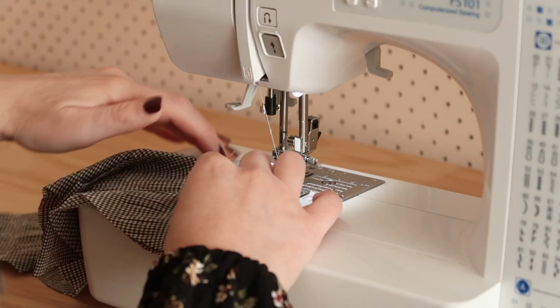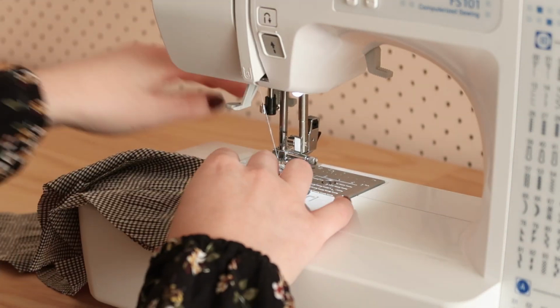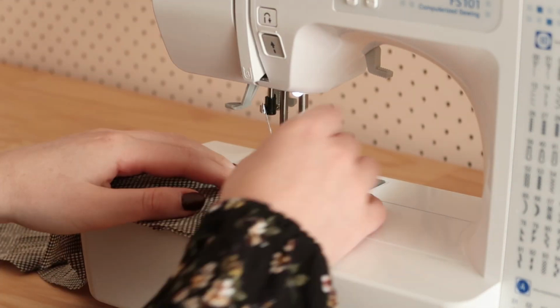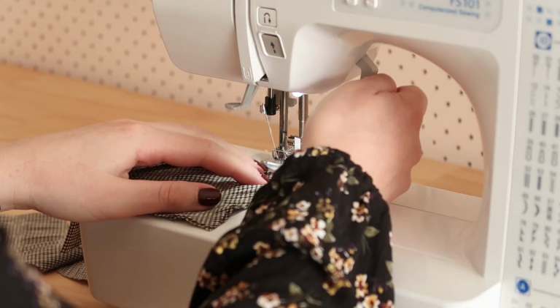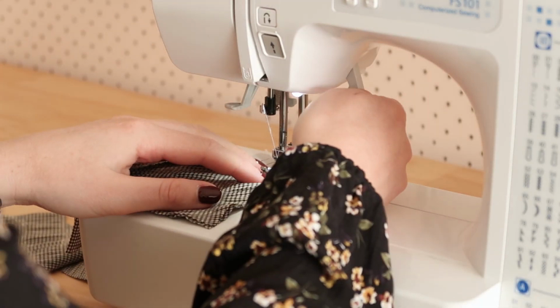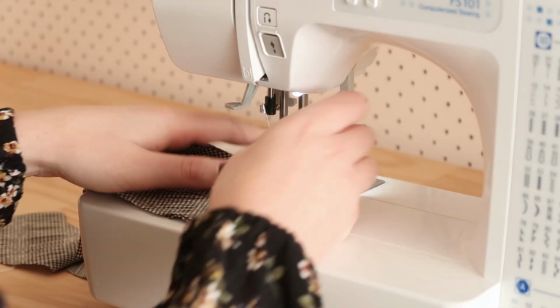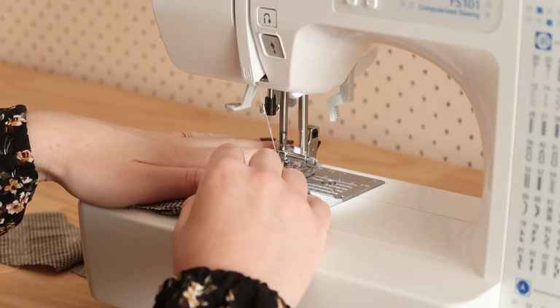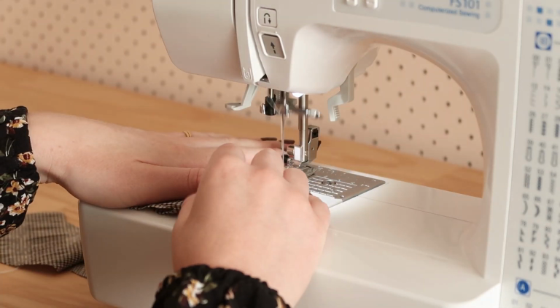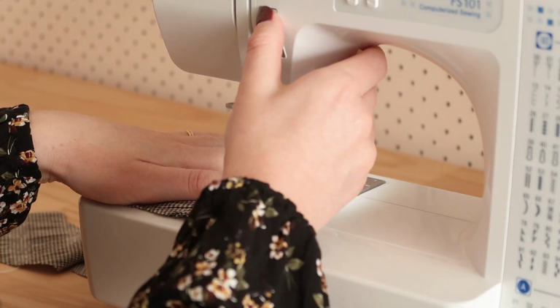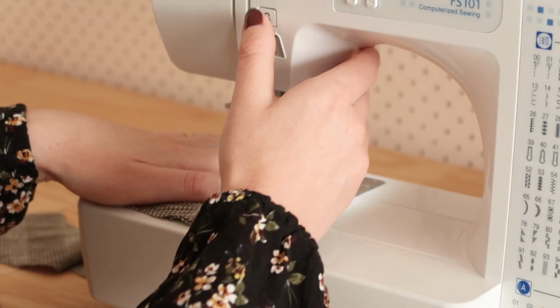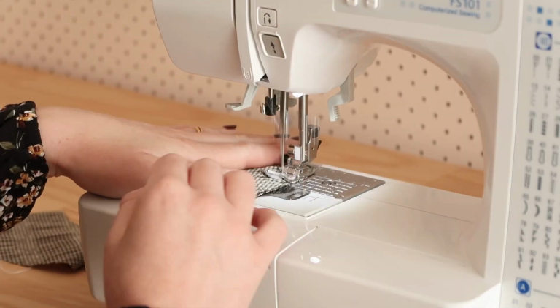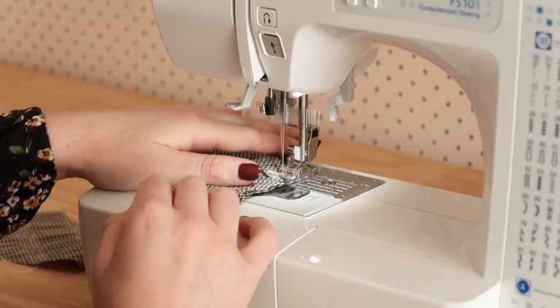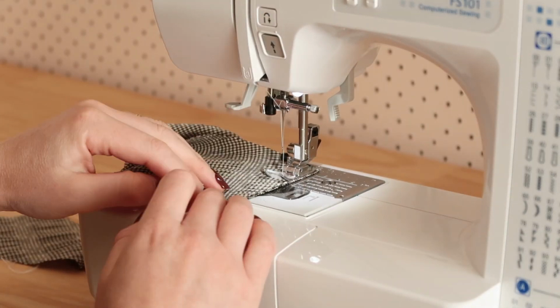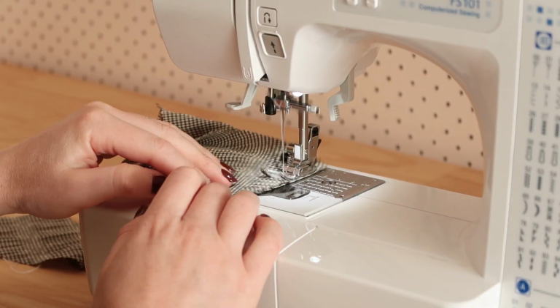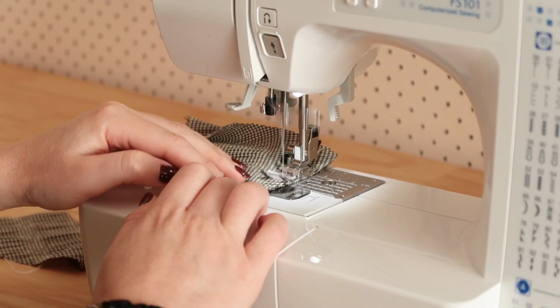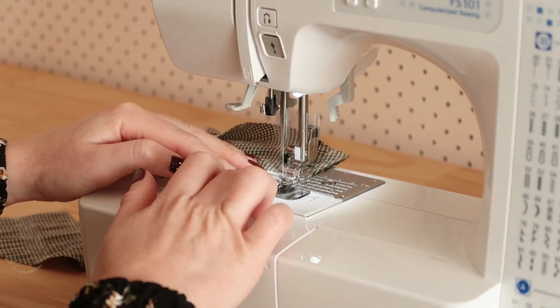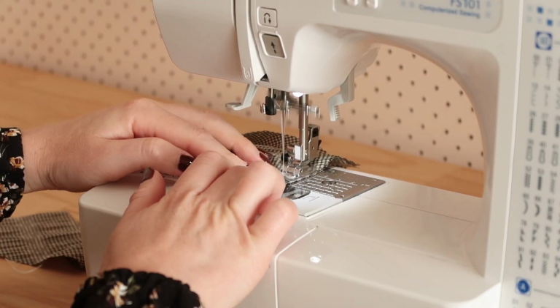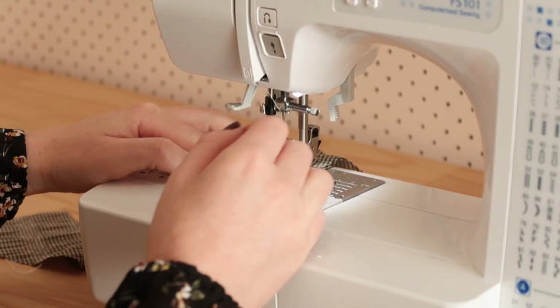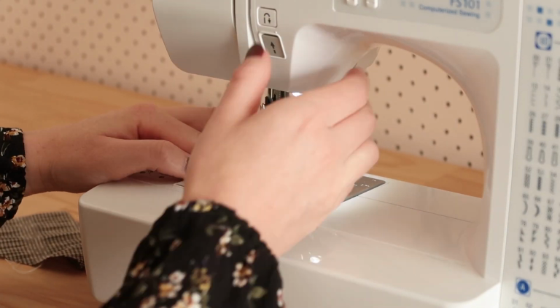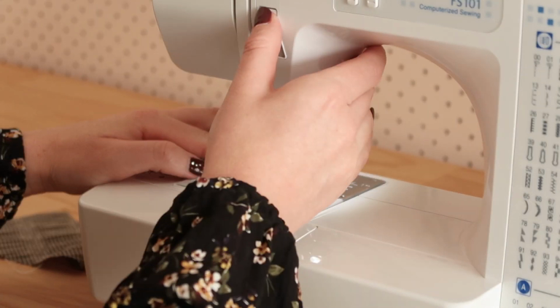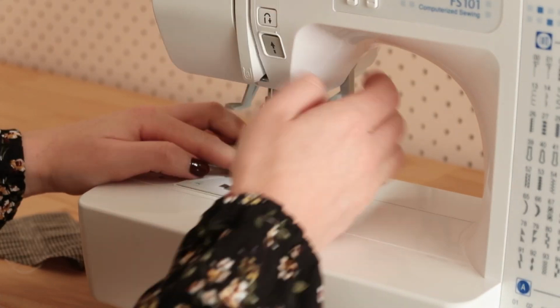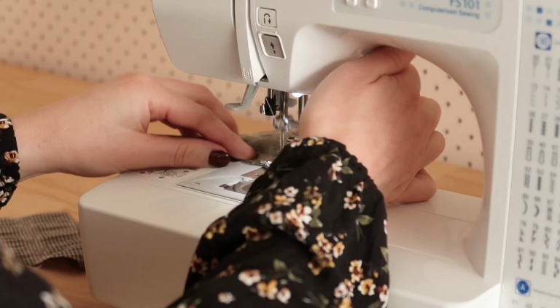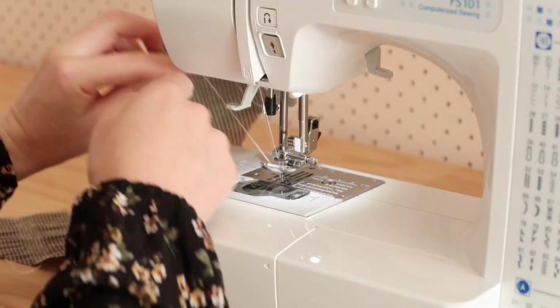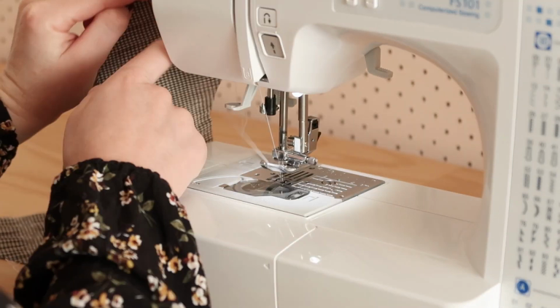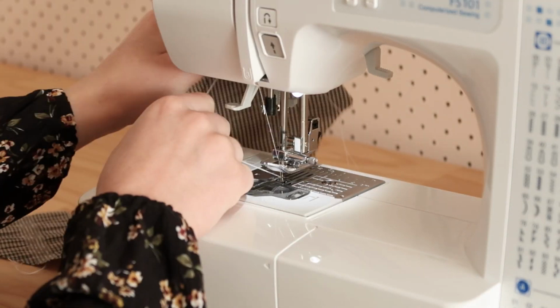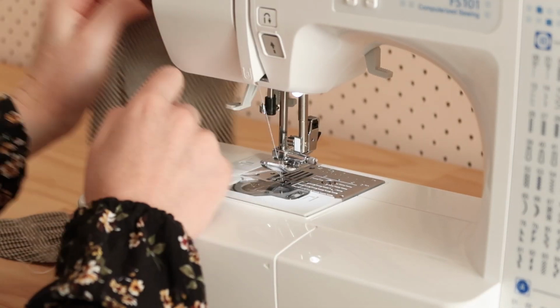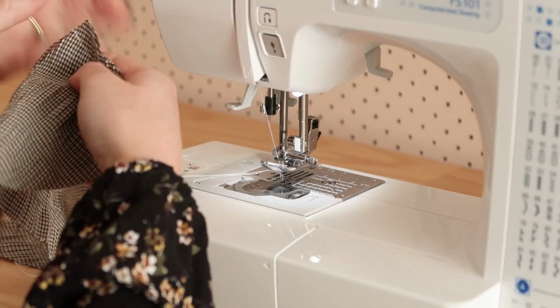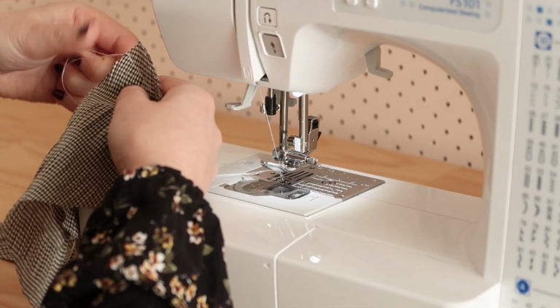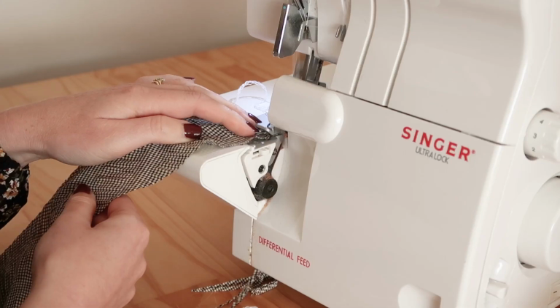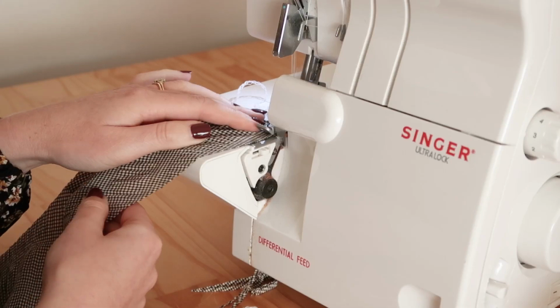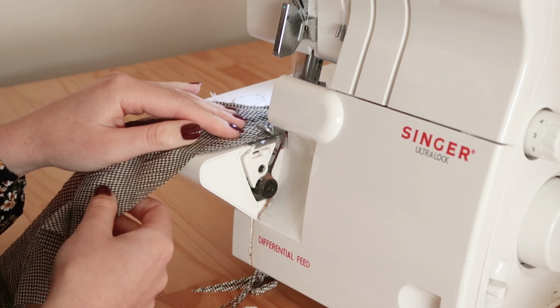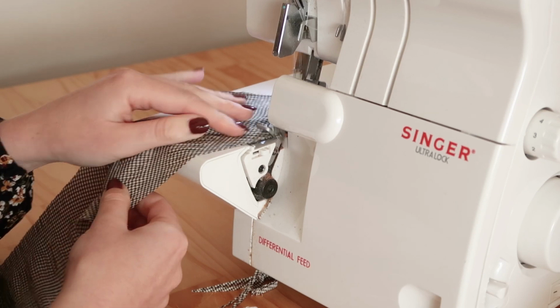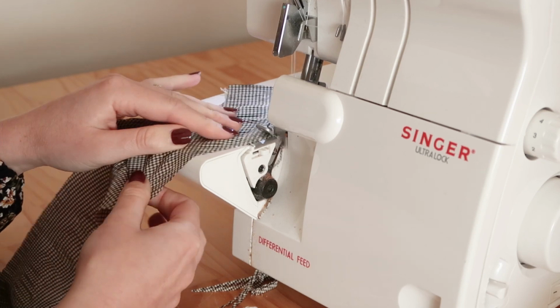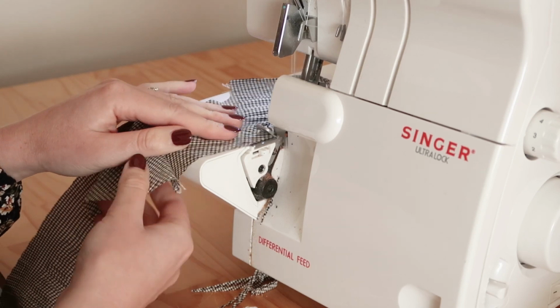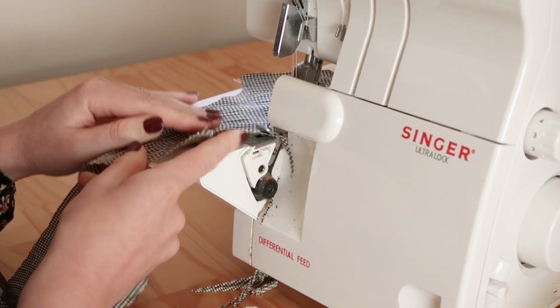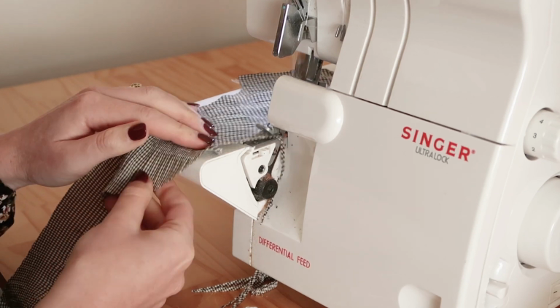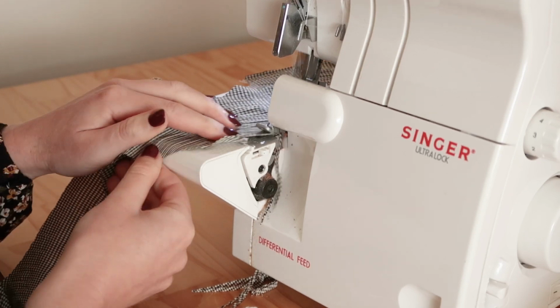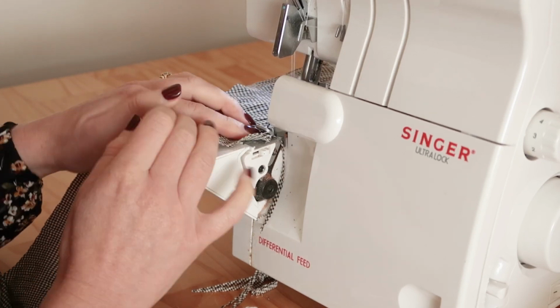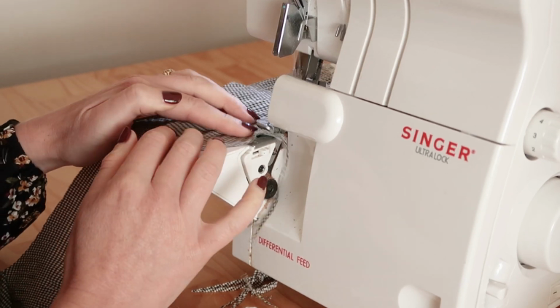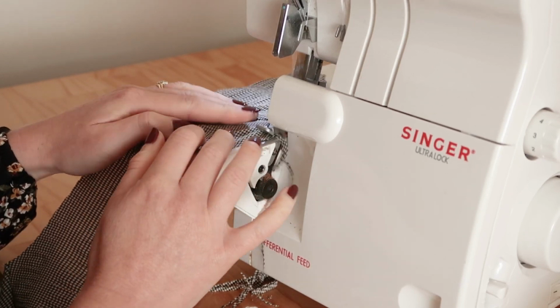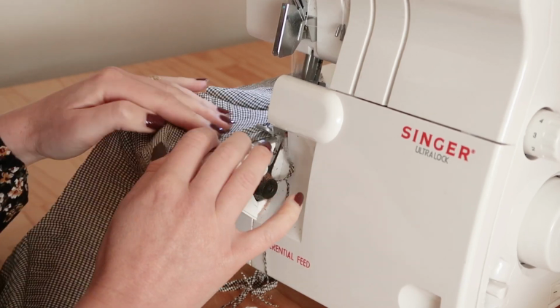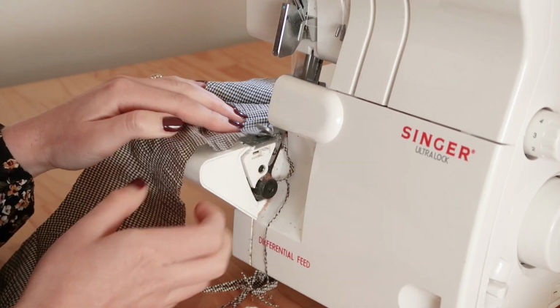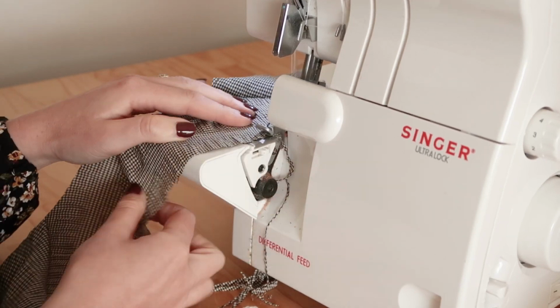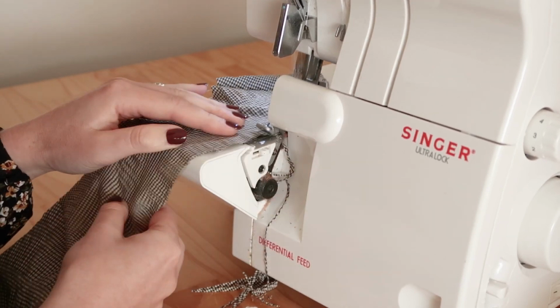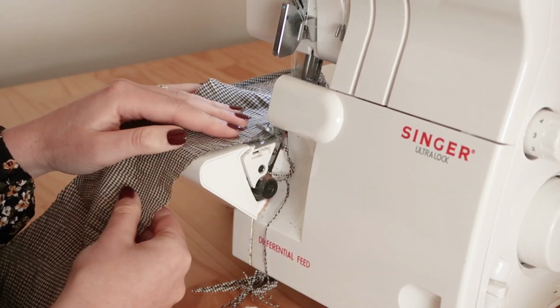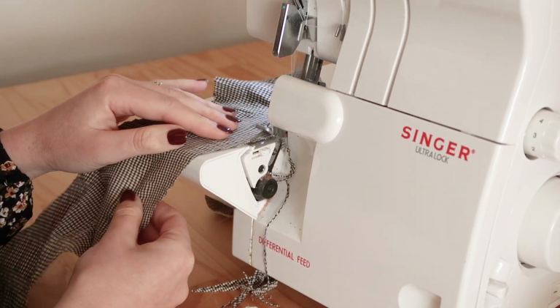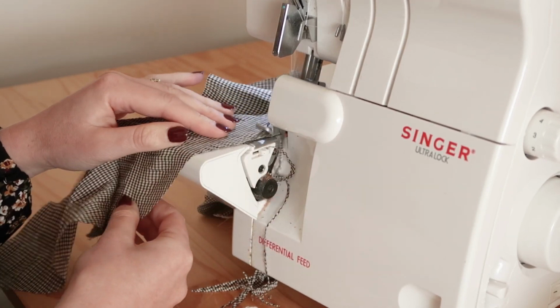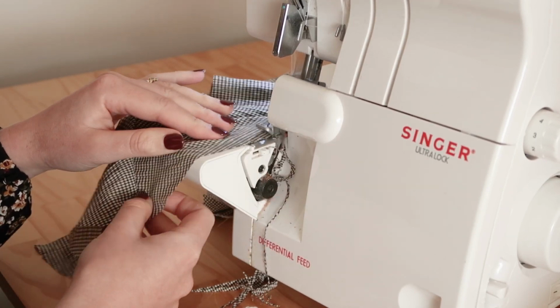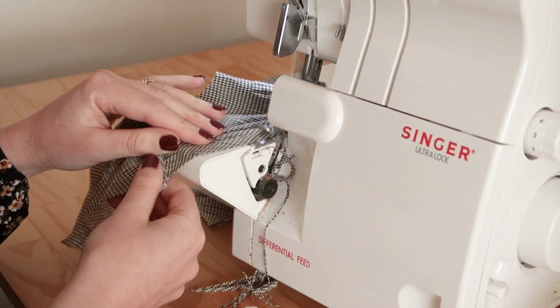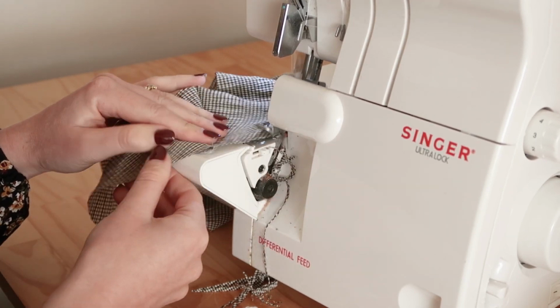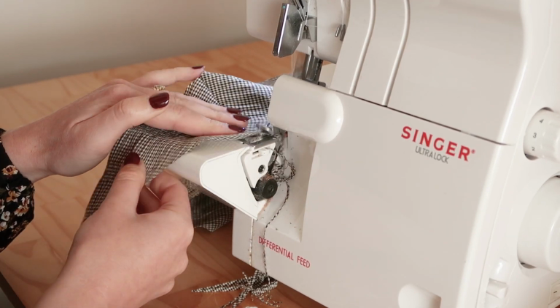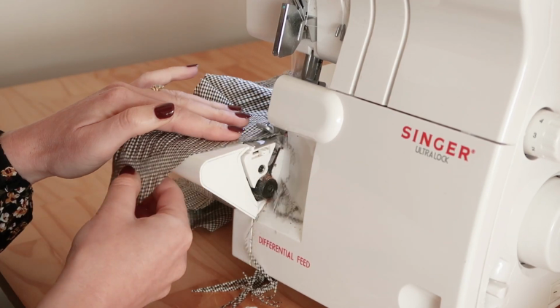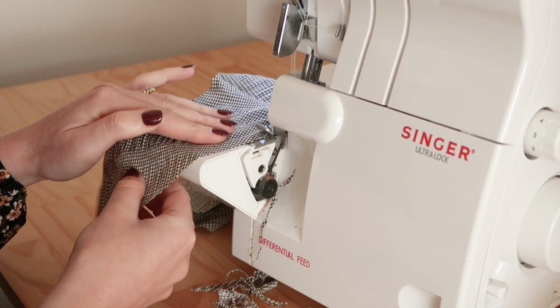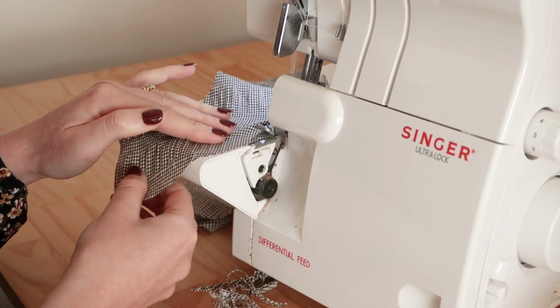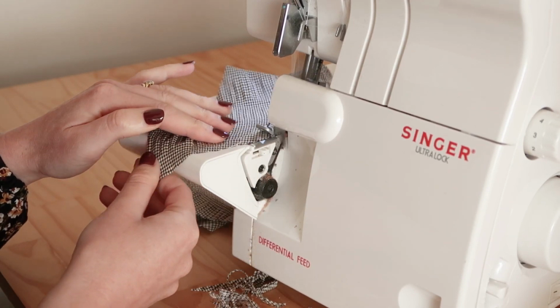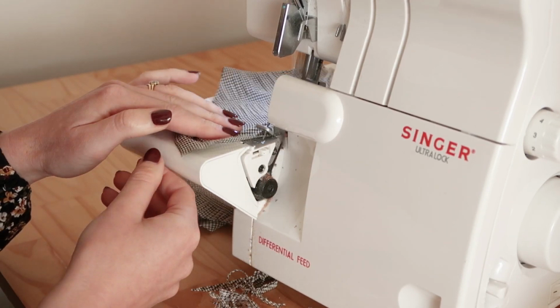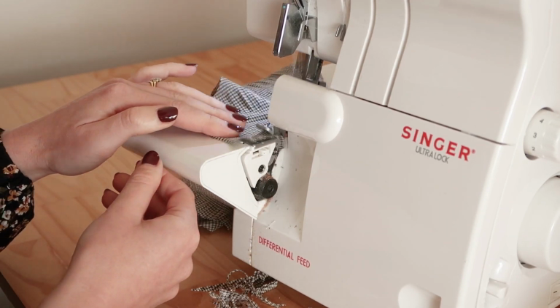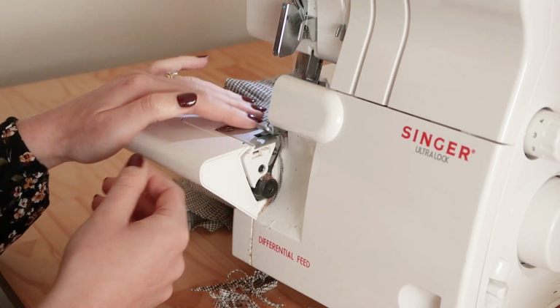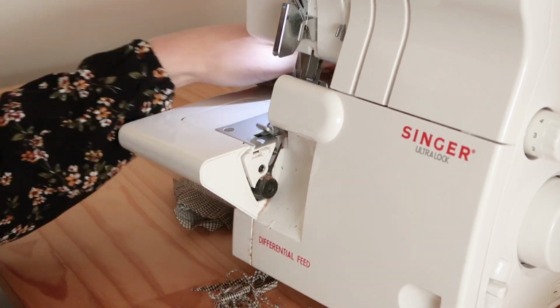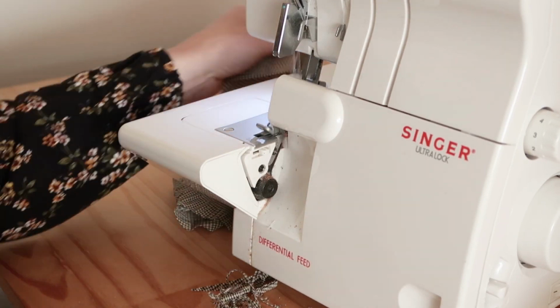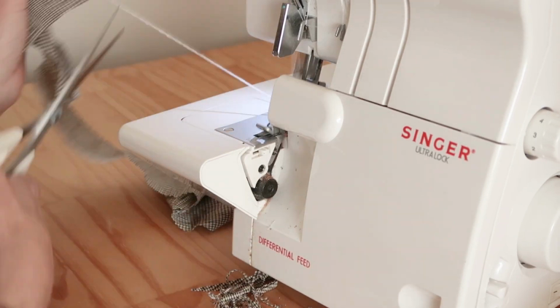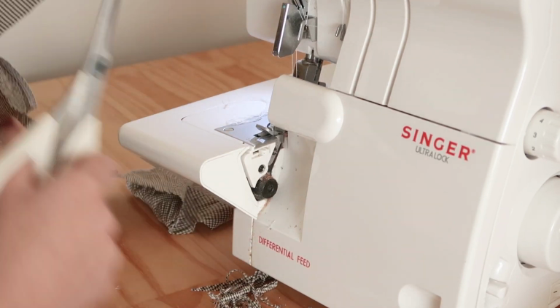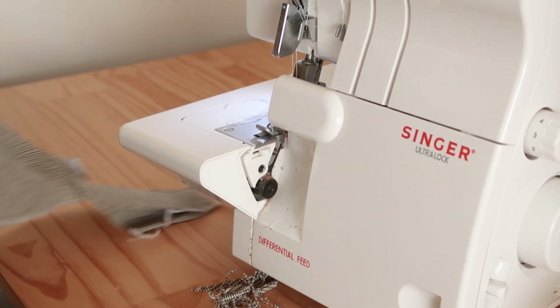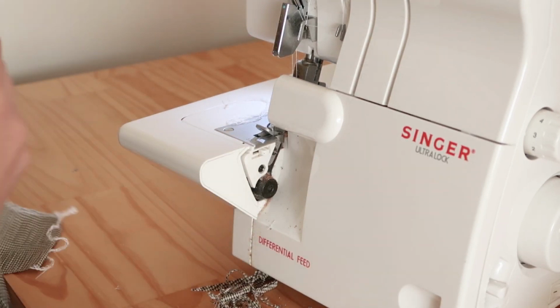Once the facing pieces are stitched together, overlock or zigzag stitch along the curved edge to prevent it from fraying.